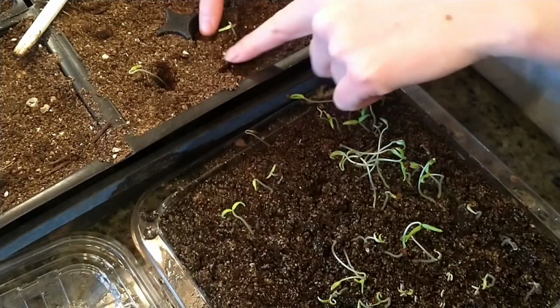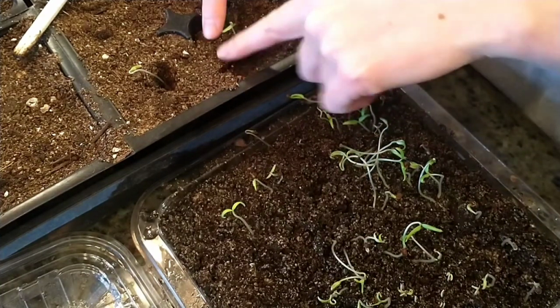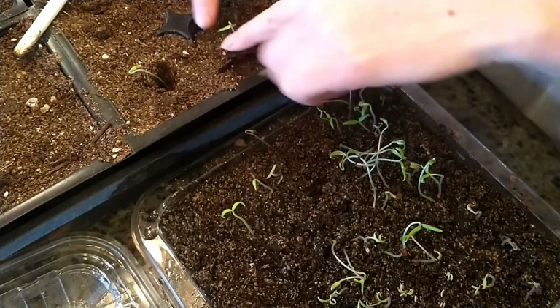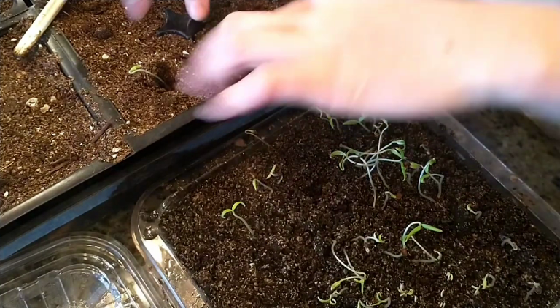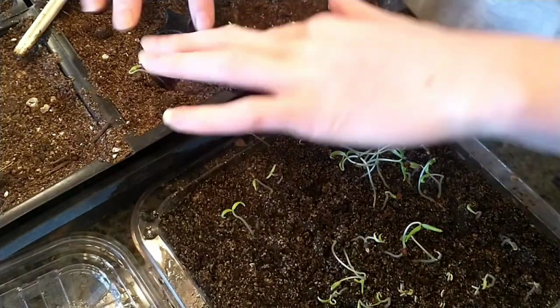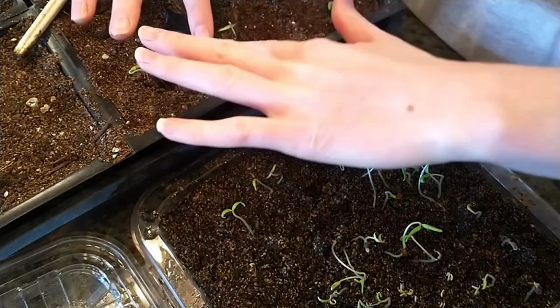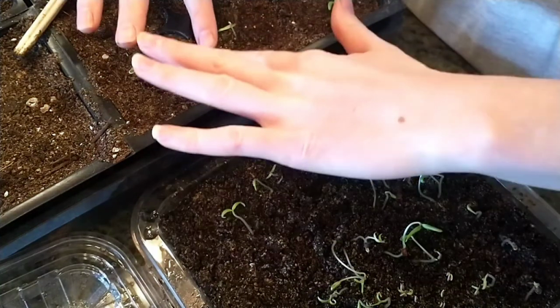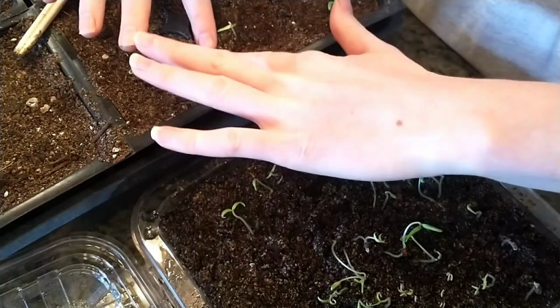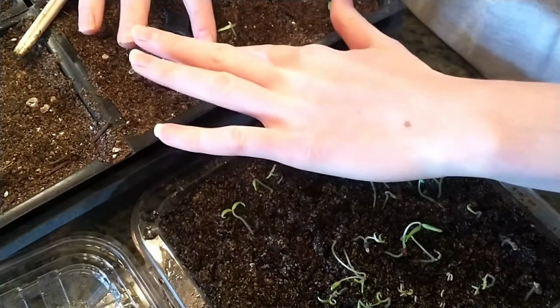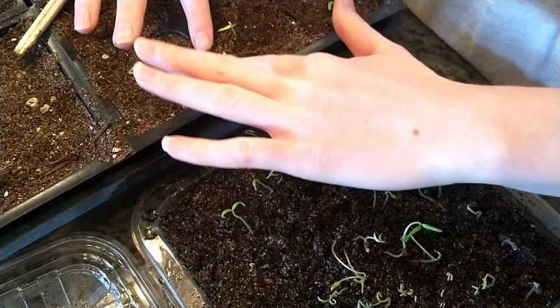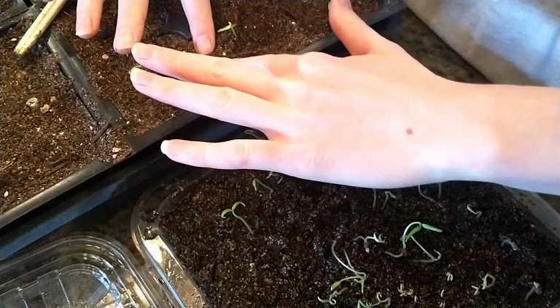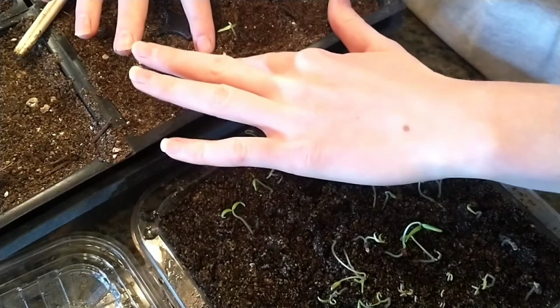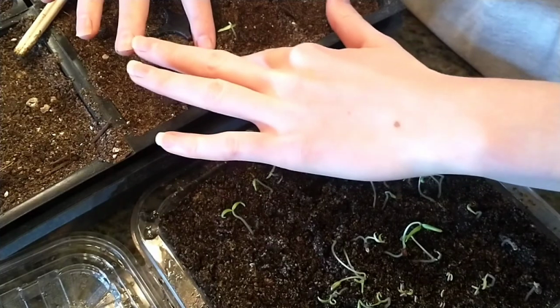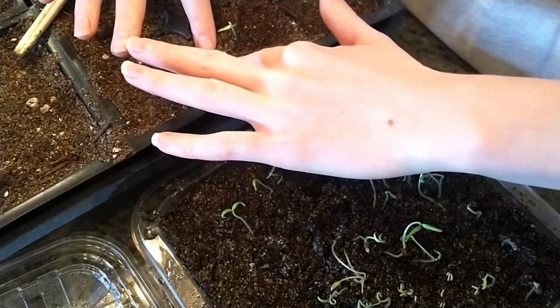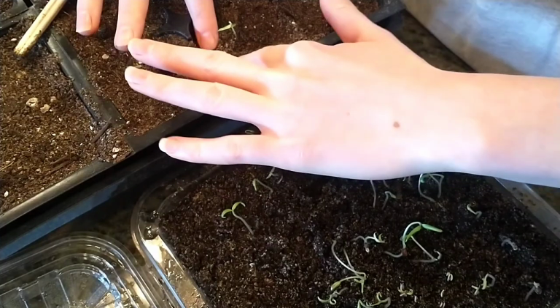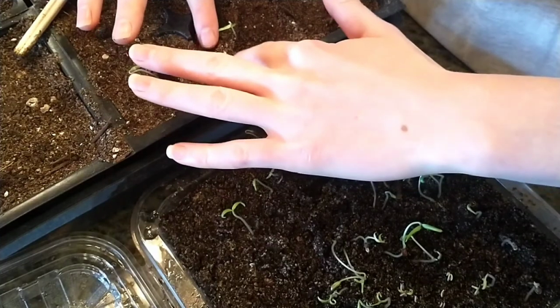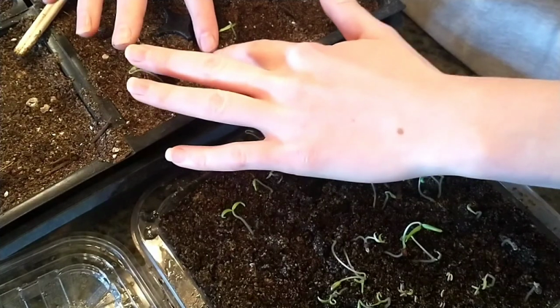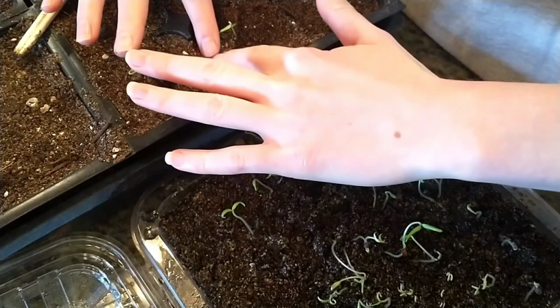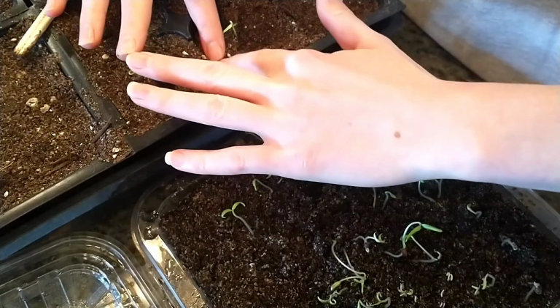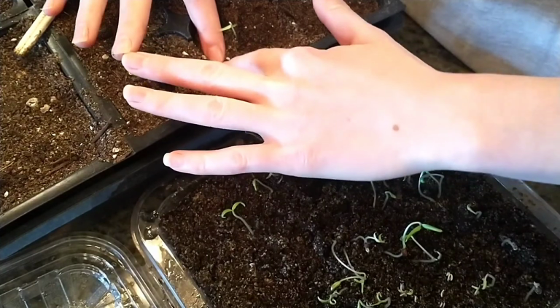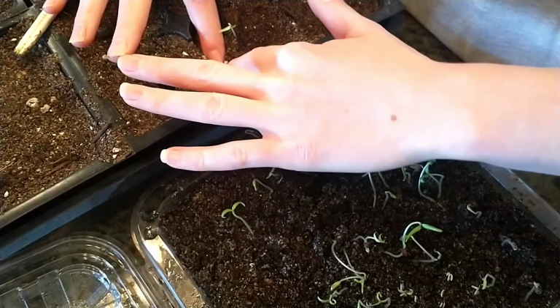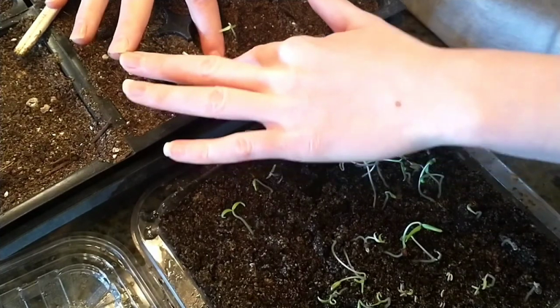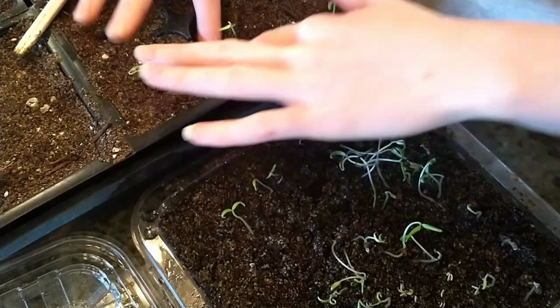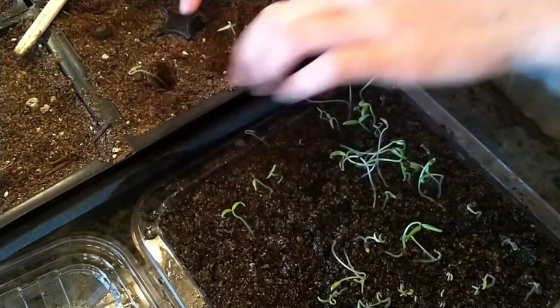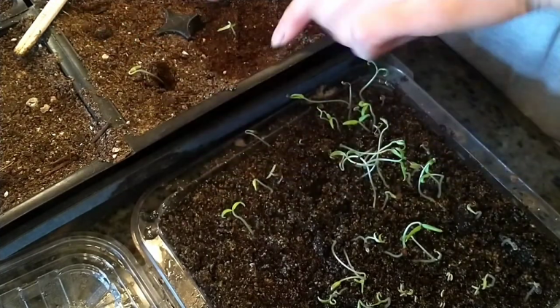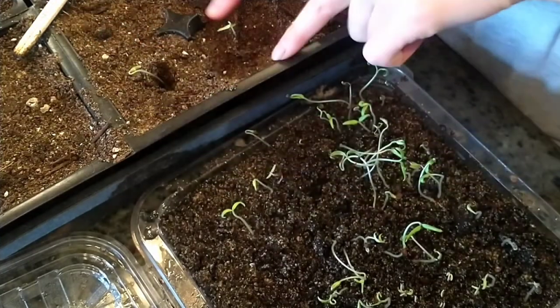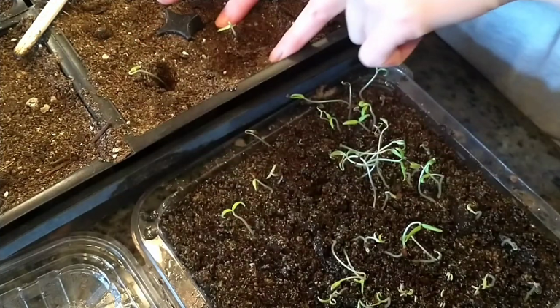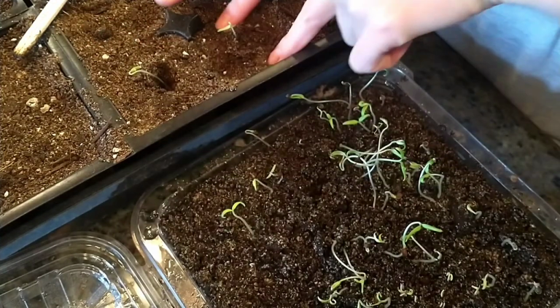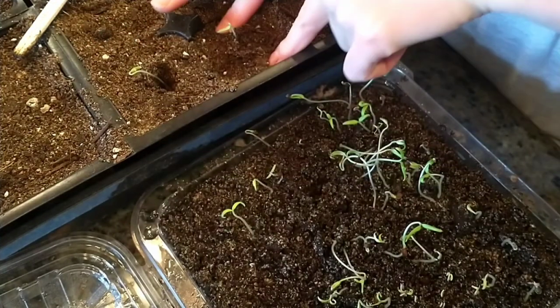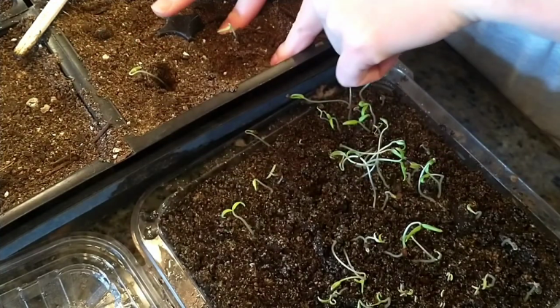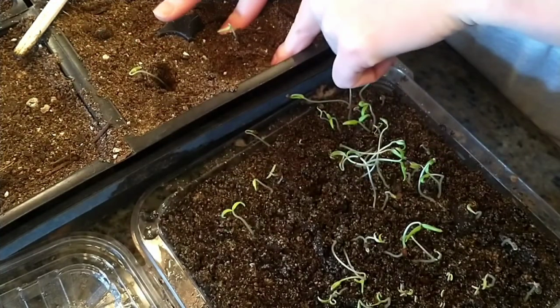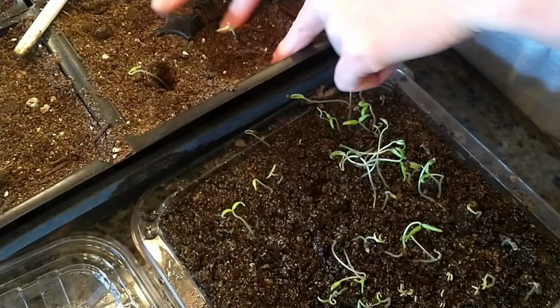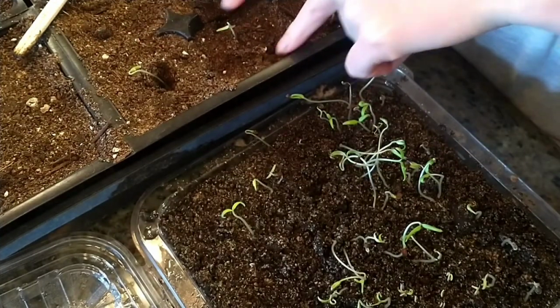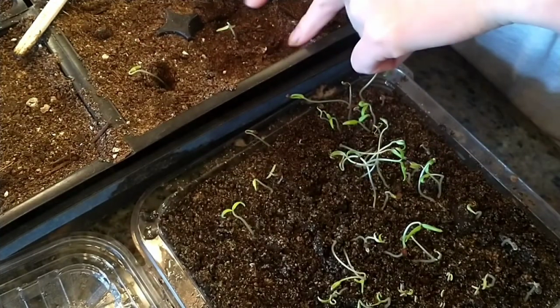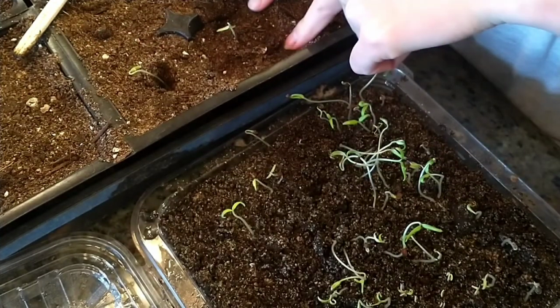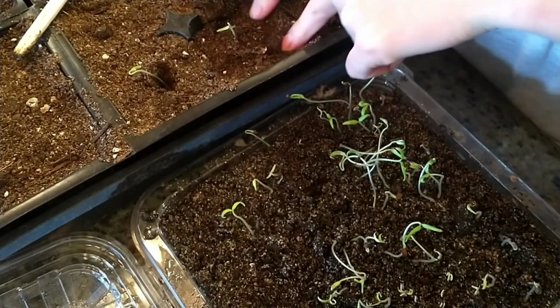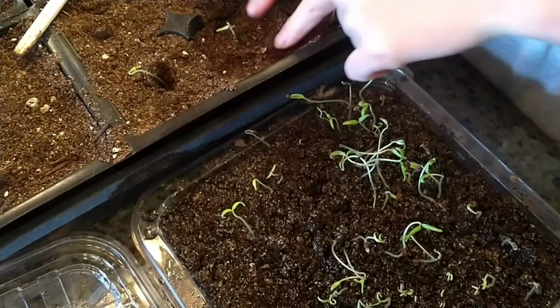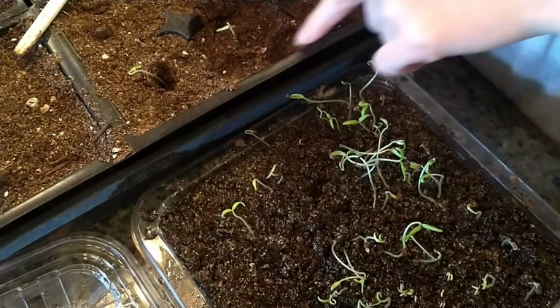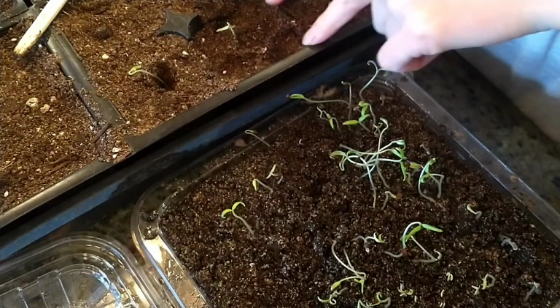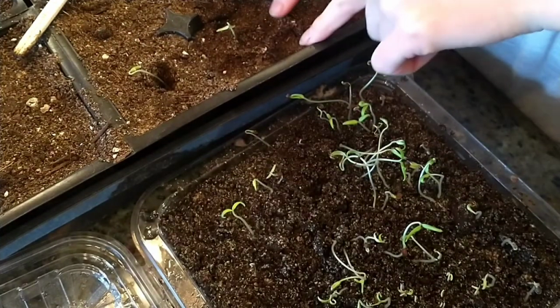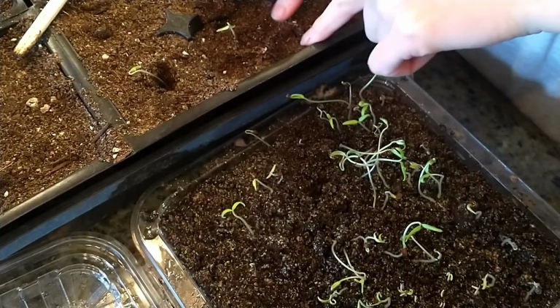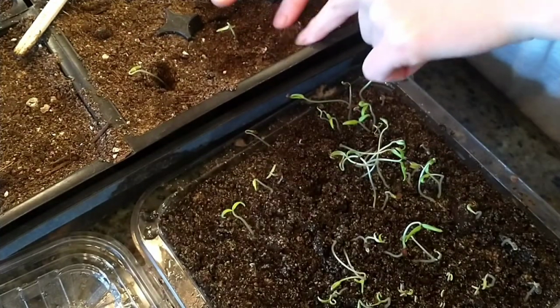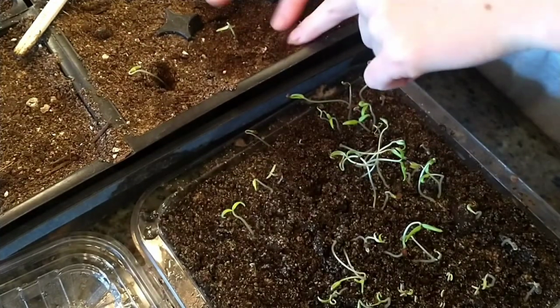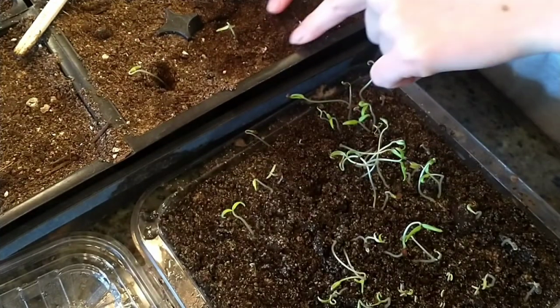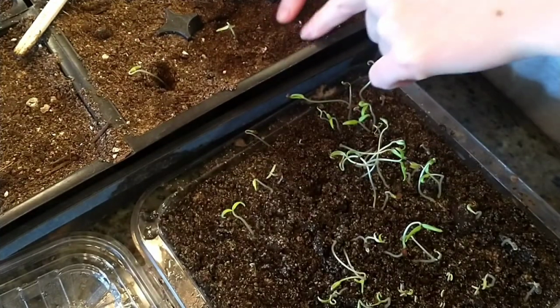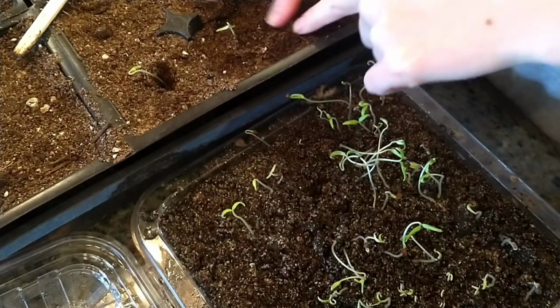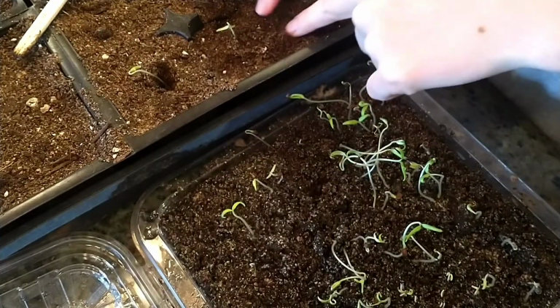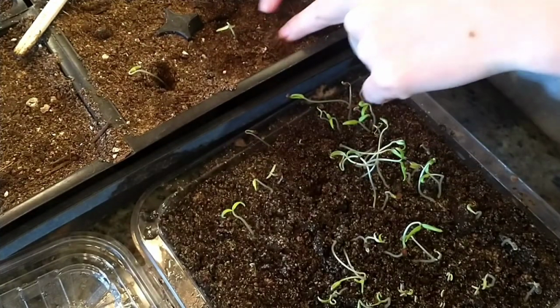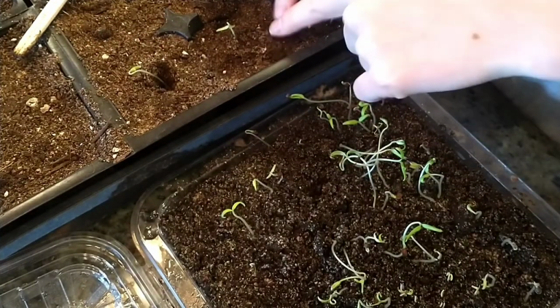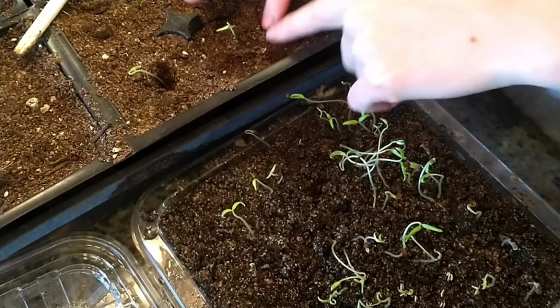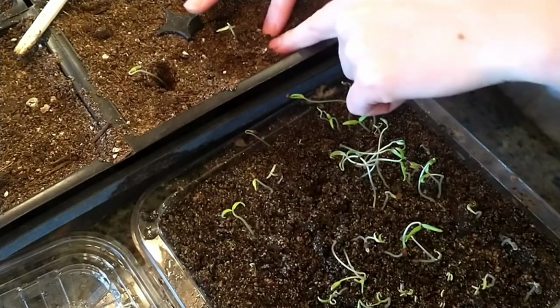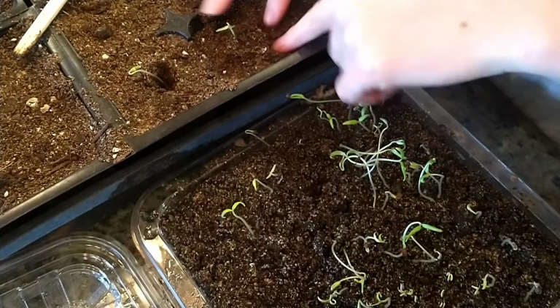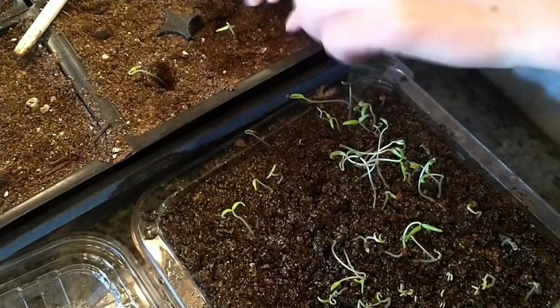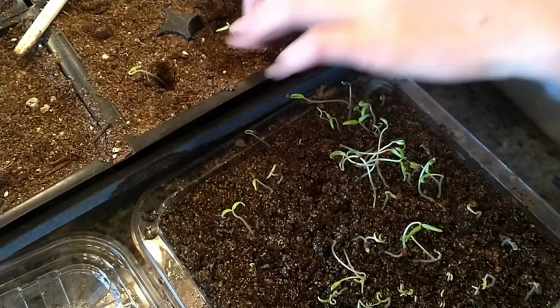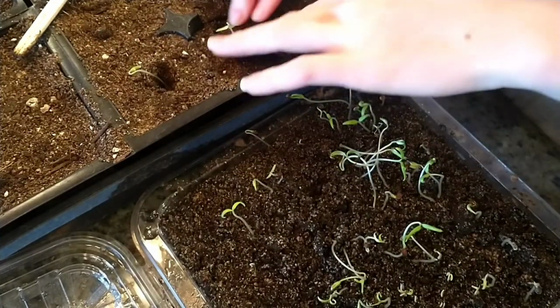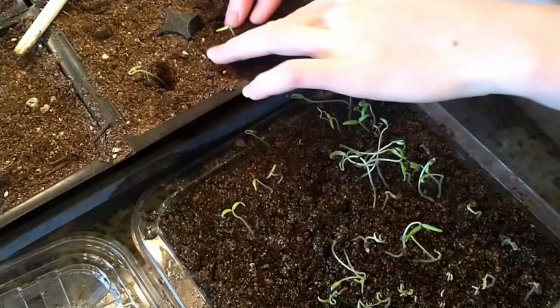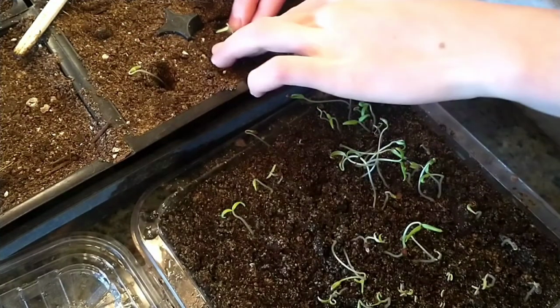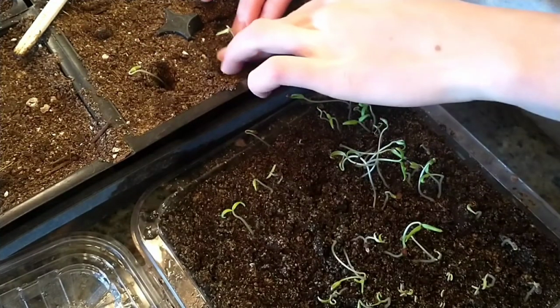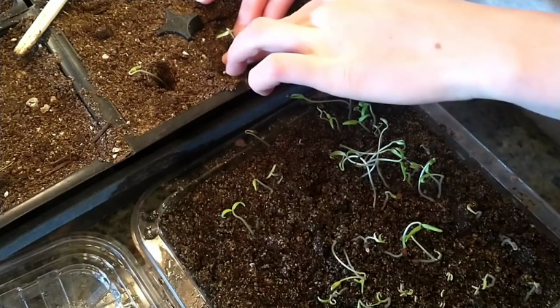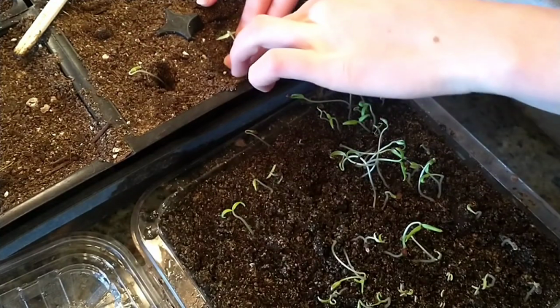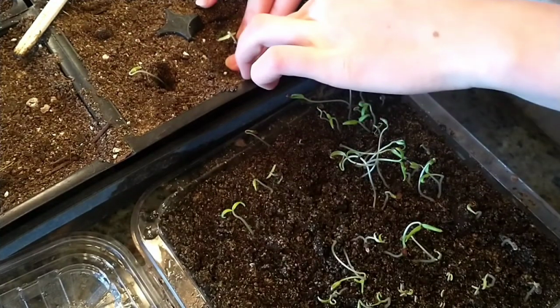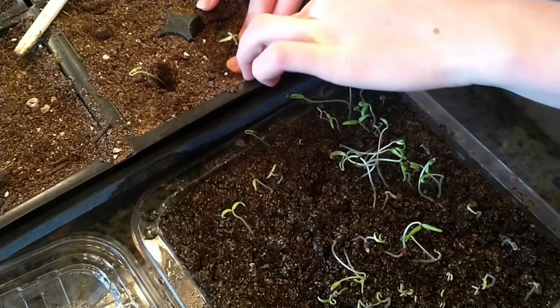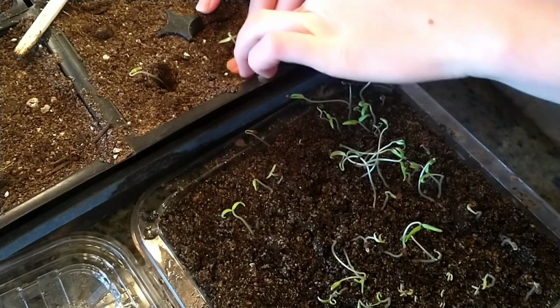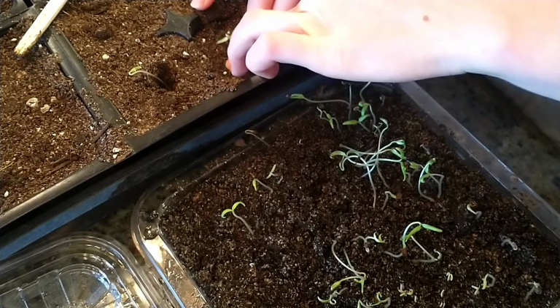Press the soil around the stem — air pockets are bad. You want to give the stem all the stability of the soil.